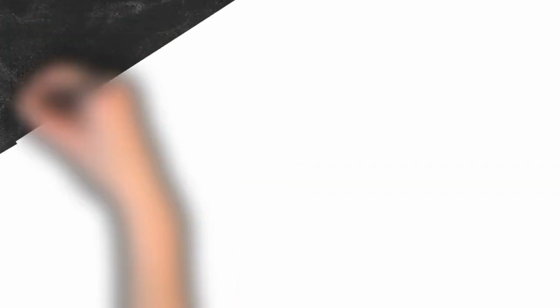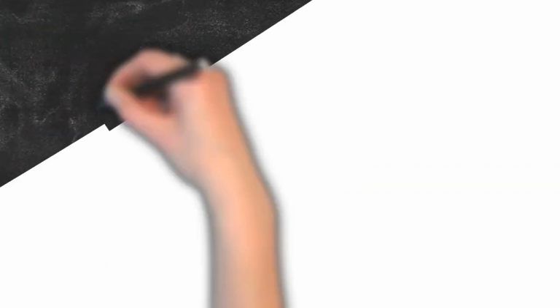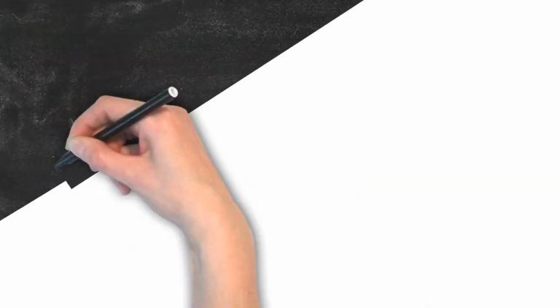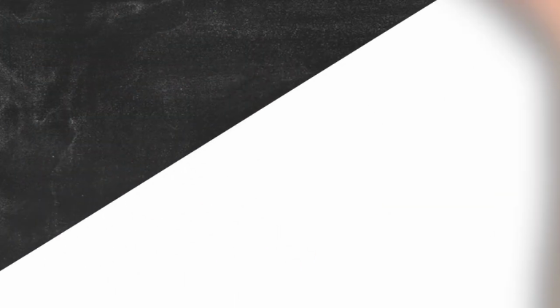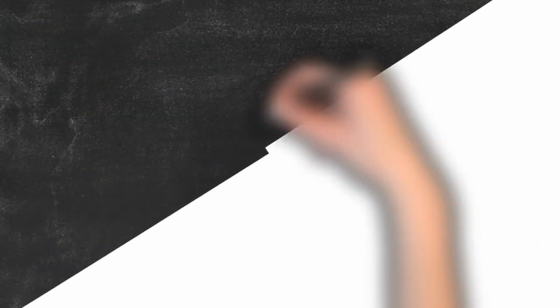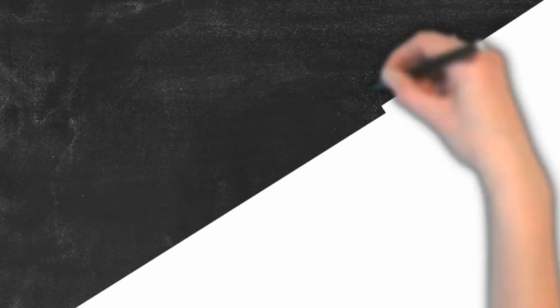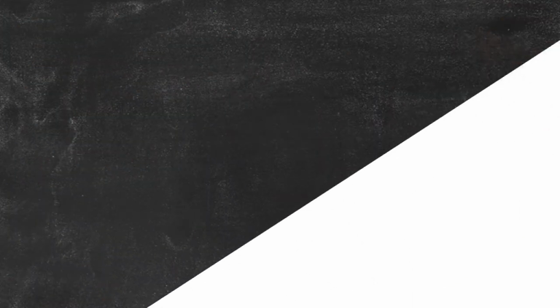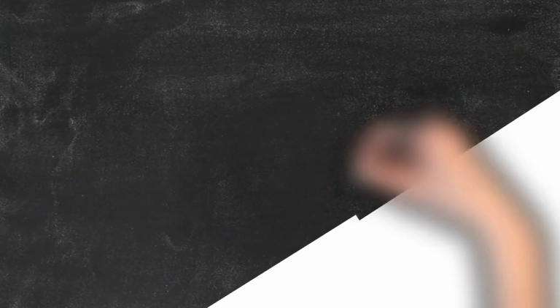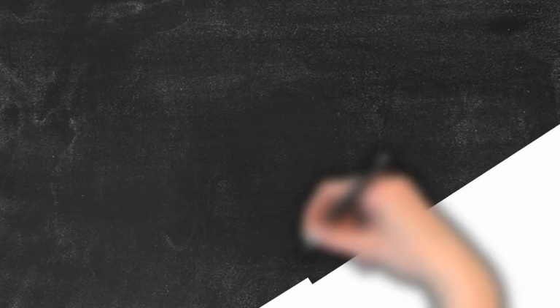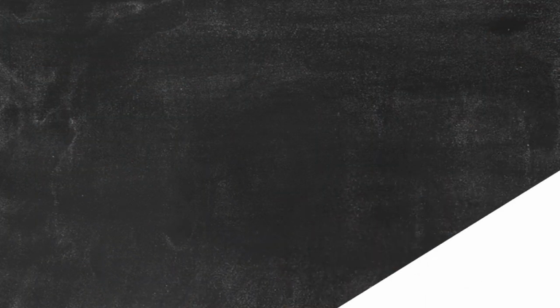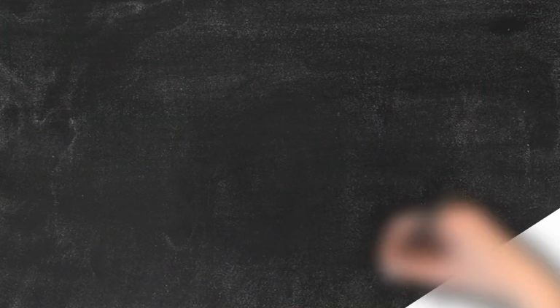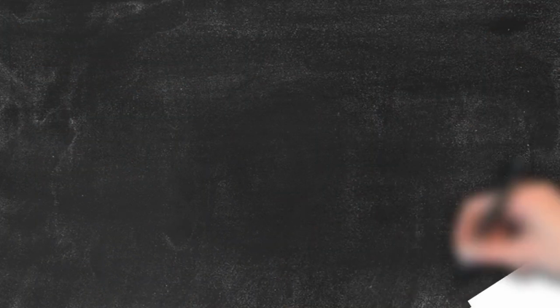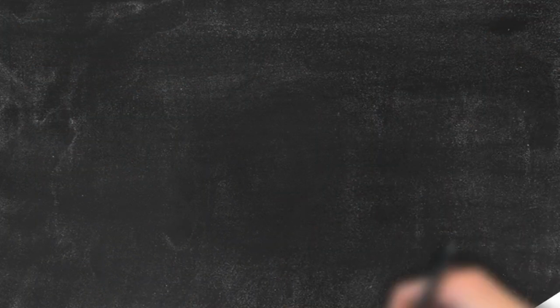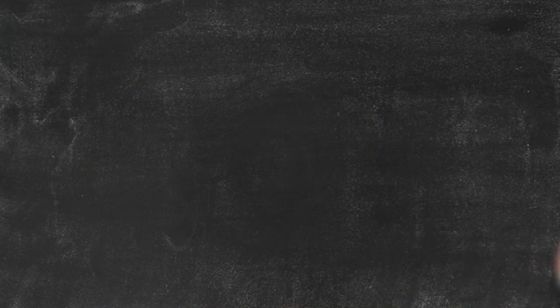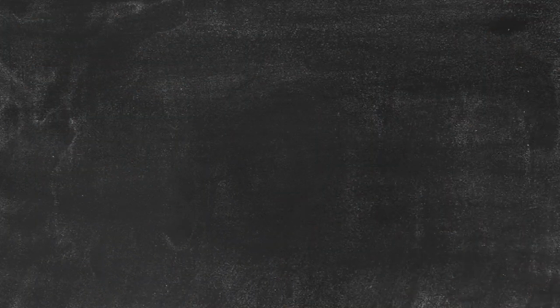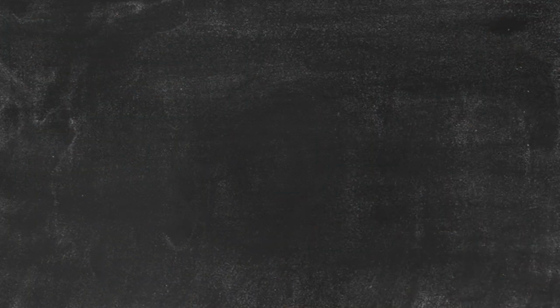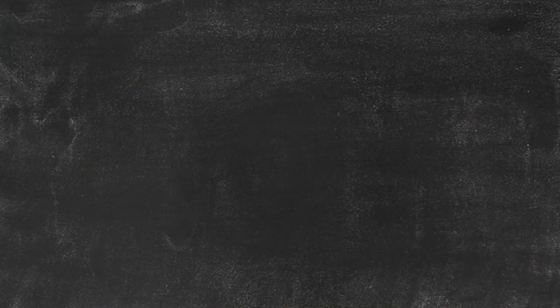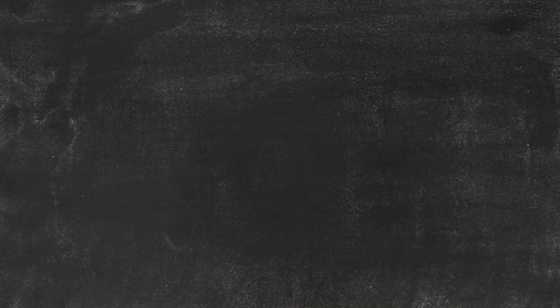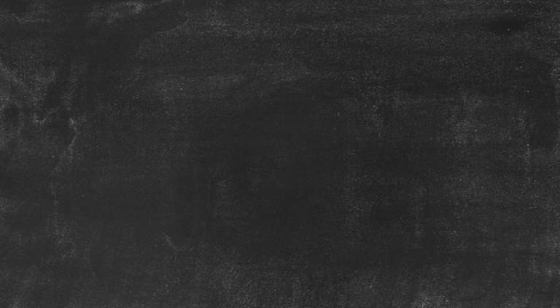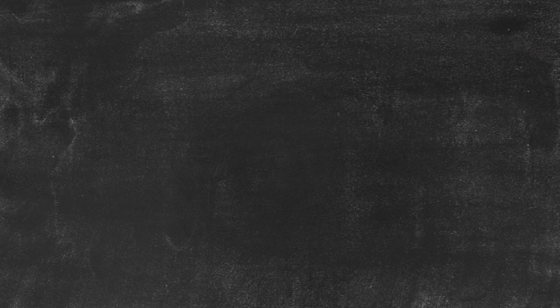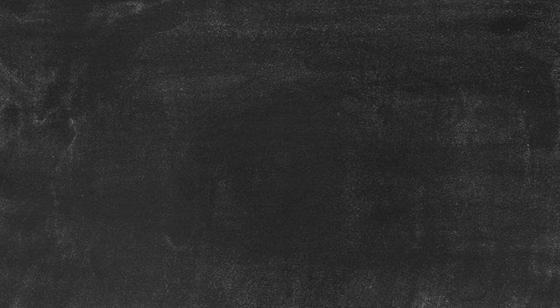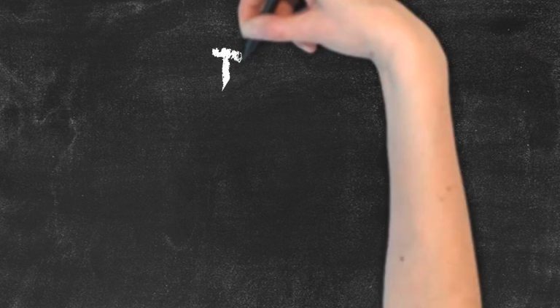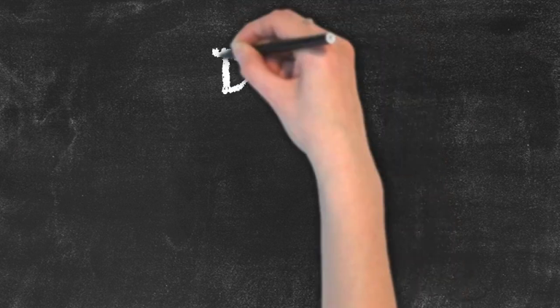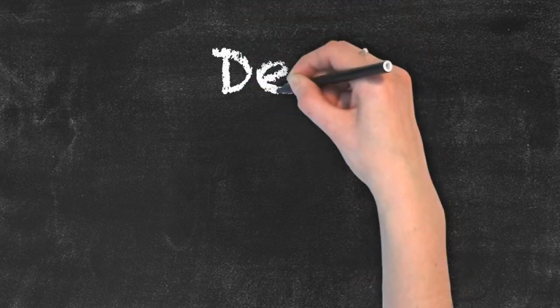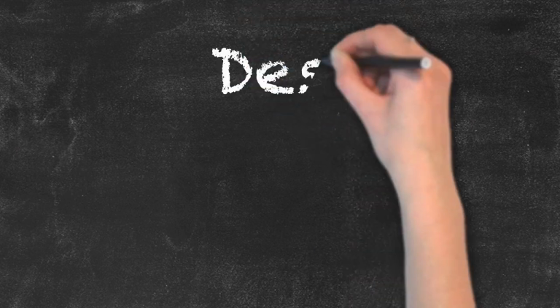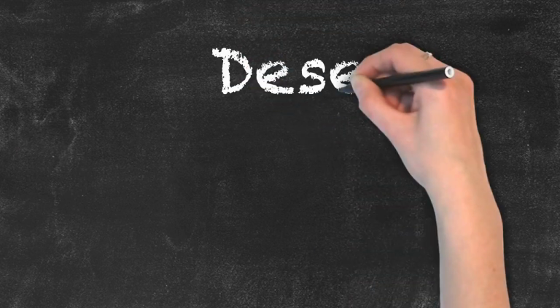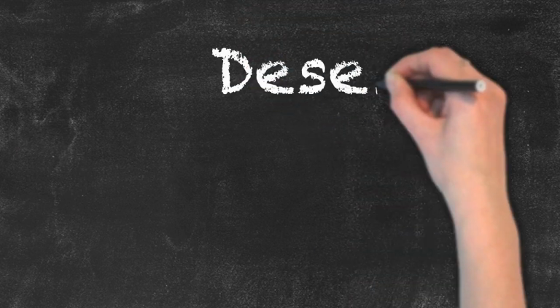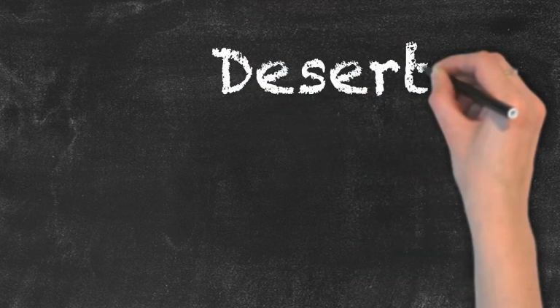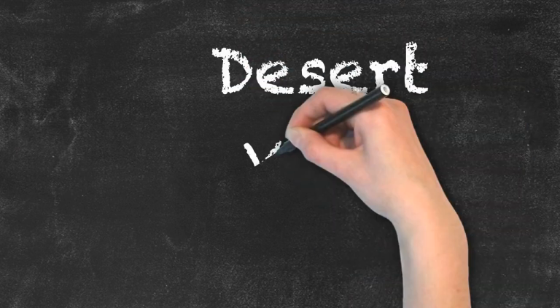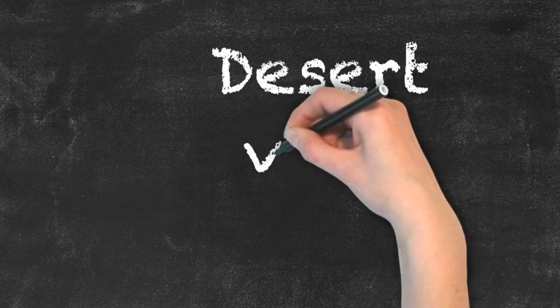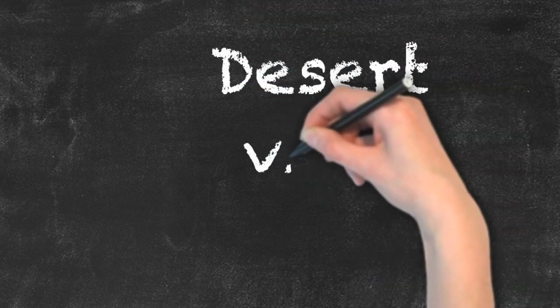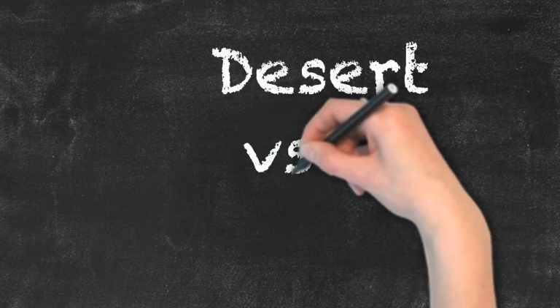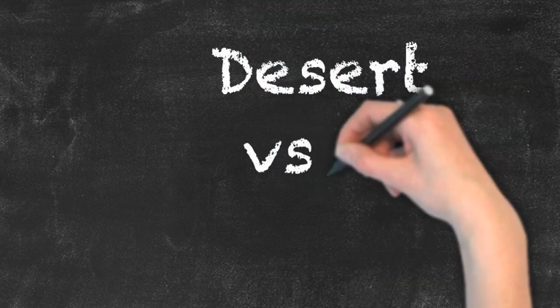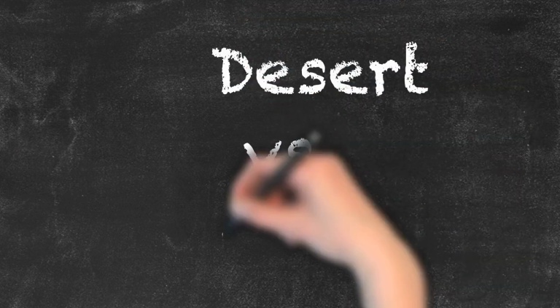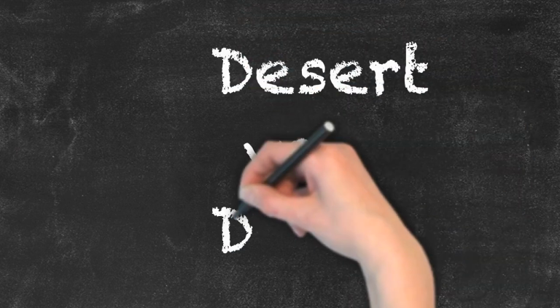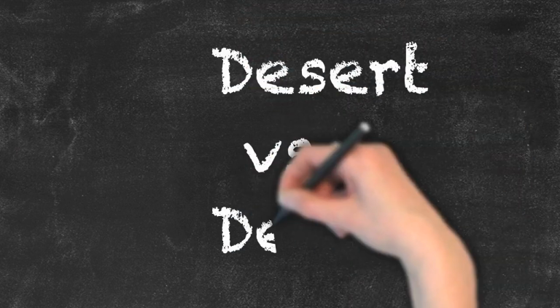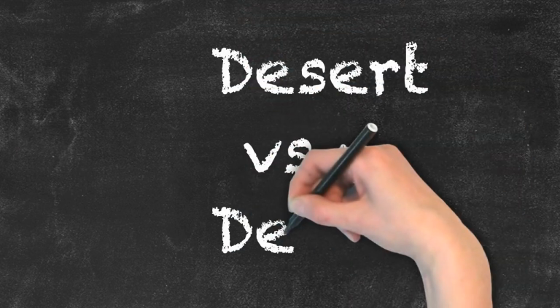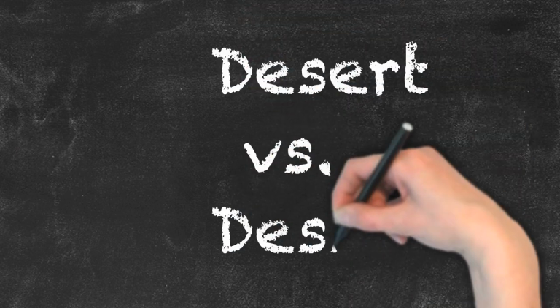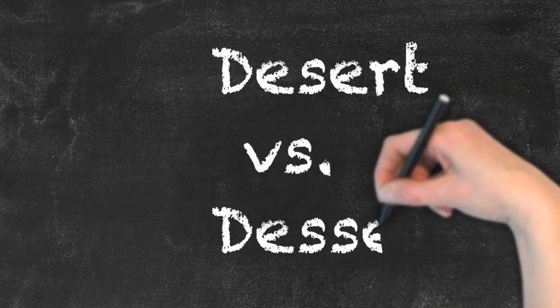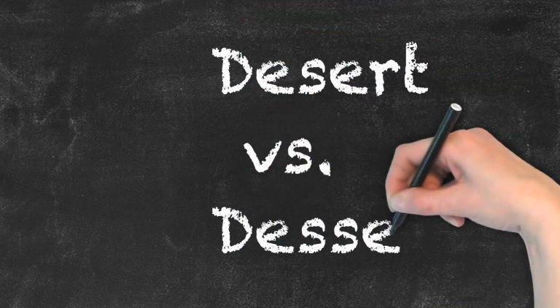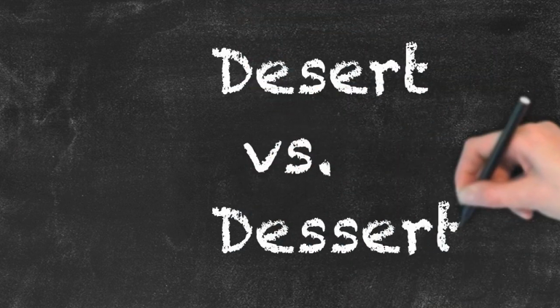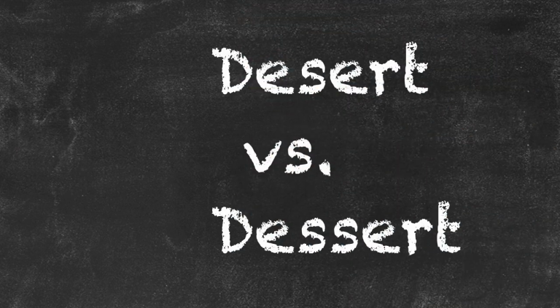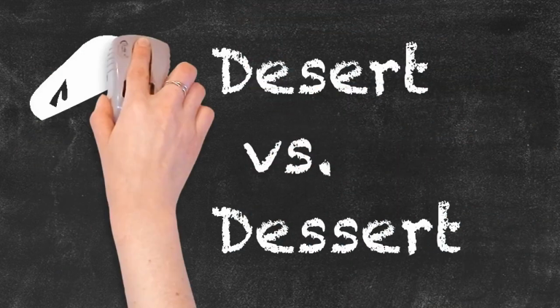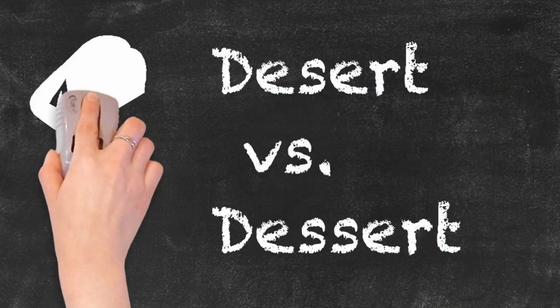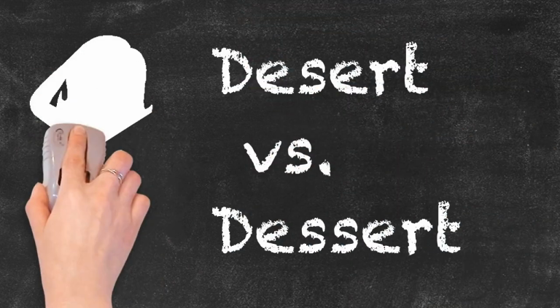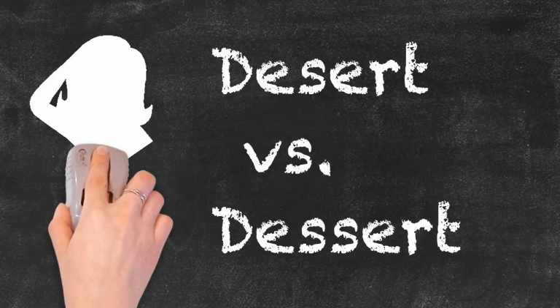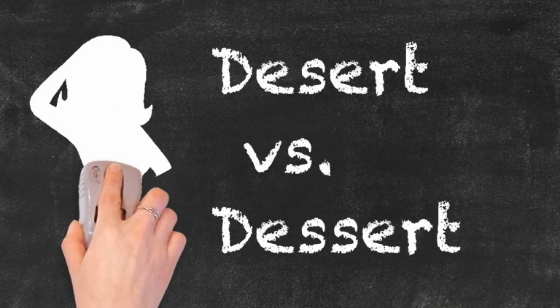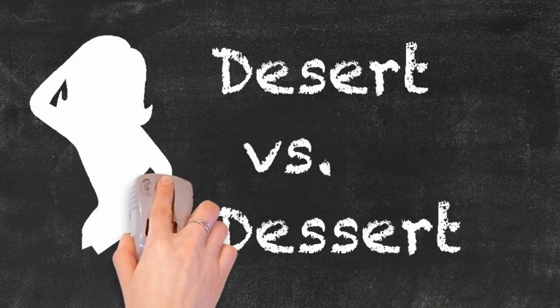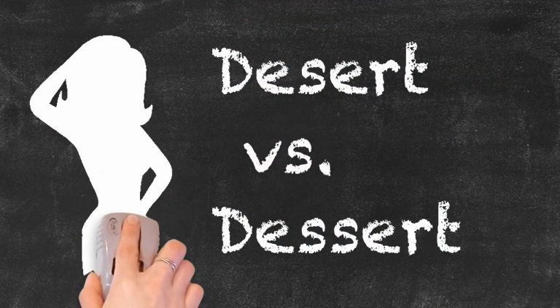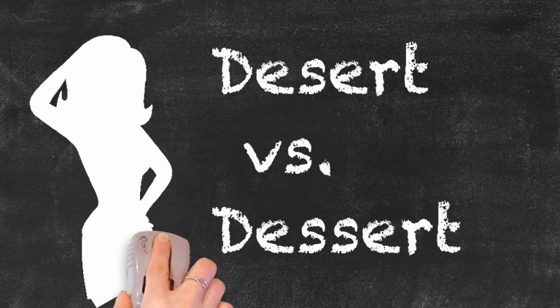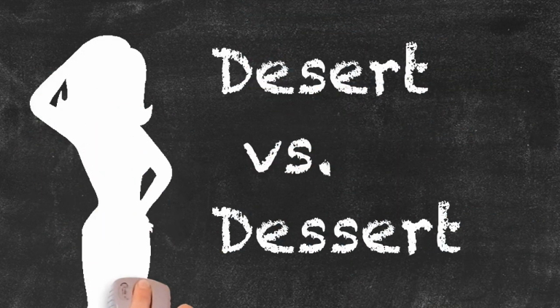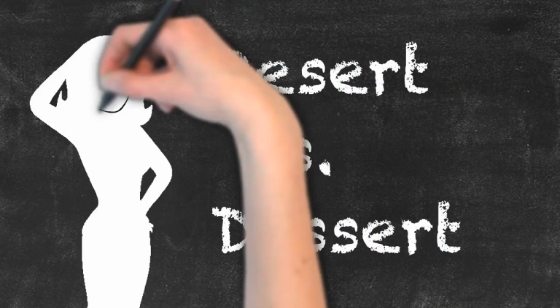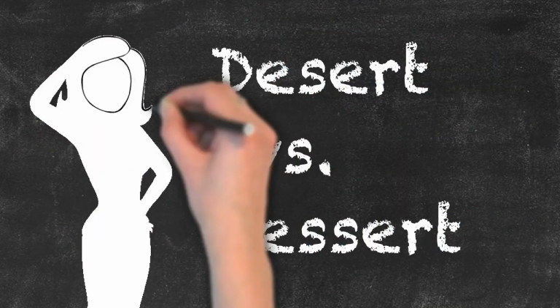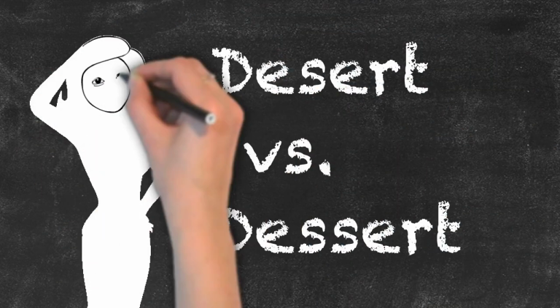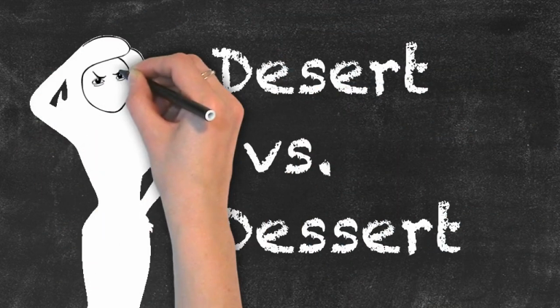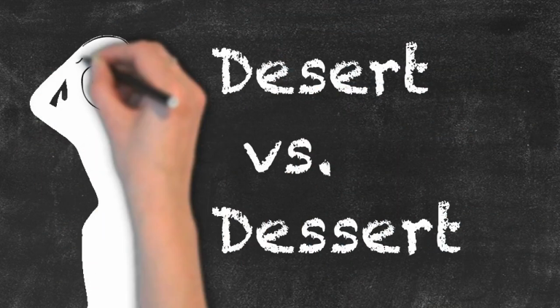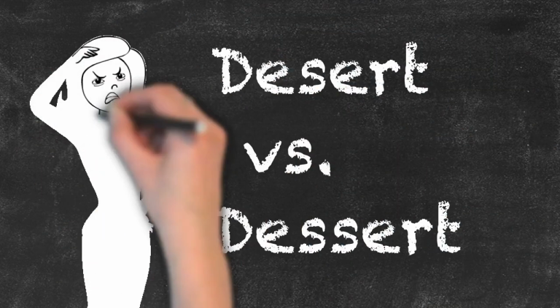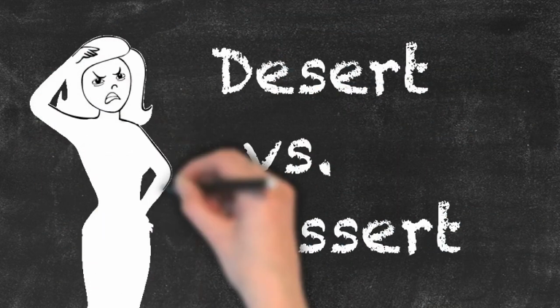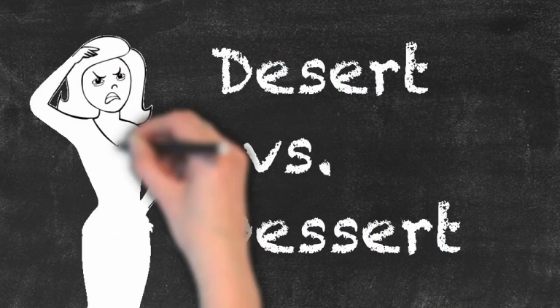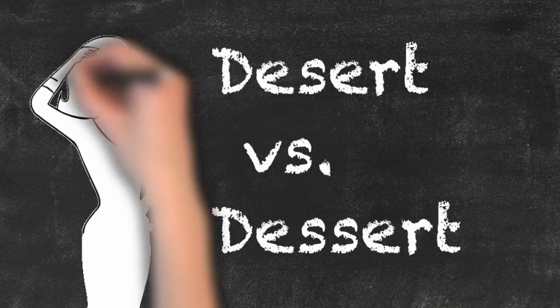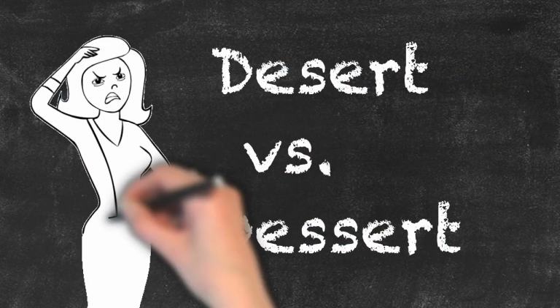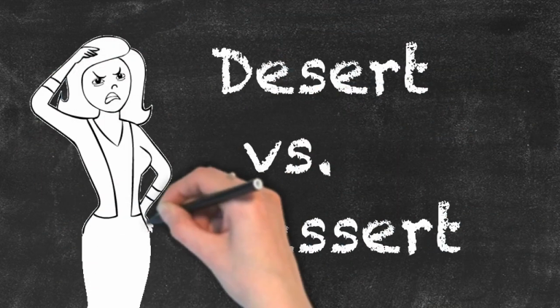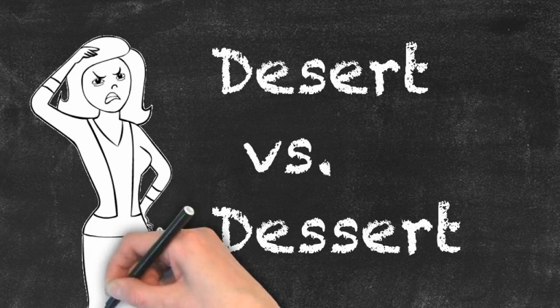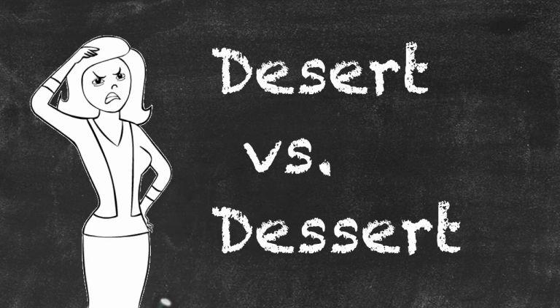Desert vs. Dessert. This is another set of words that are commonly confused in English. Let's break it down.